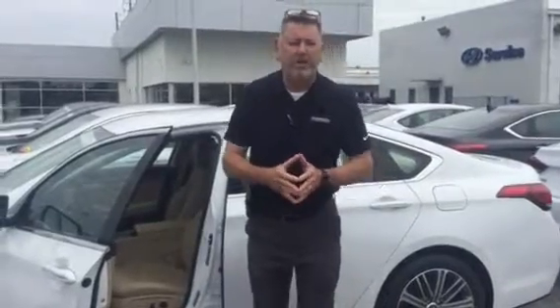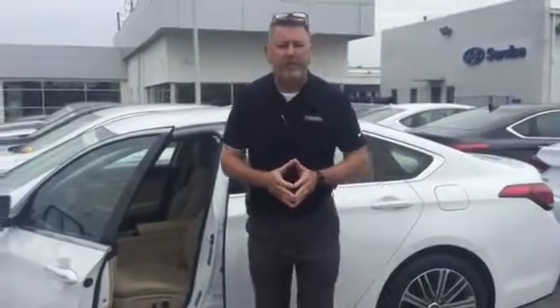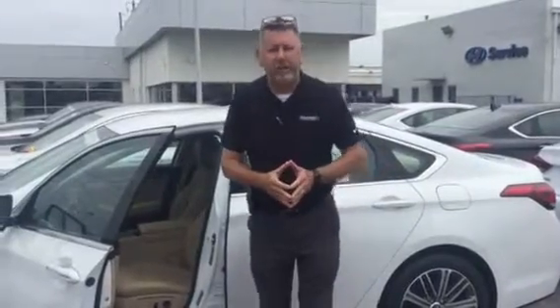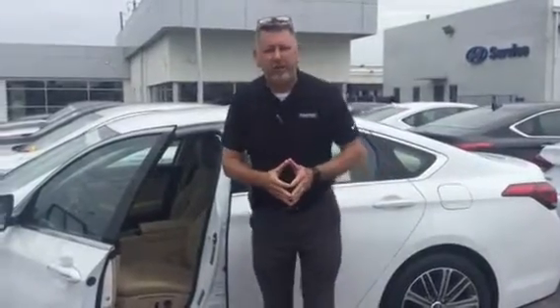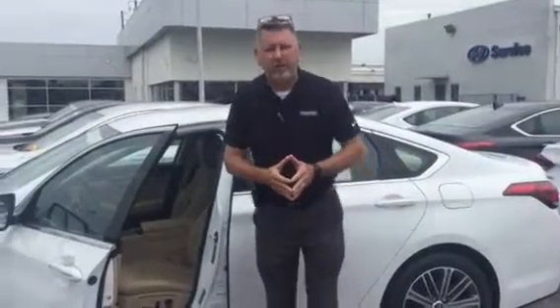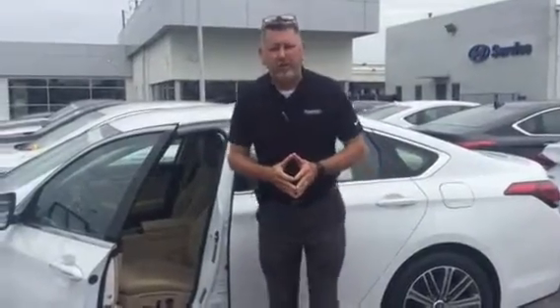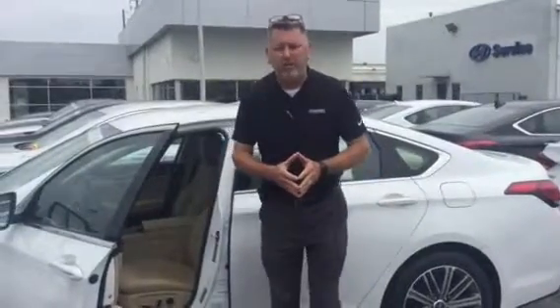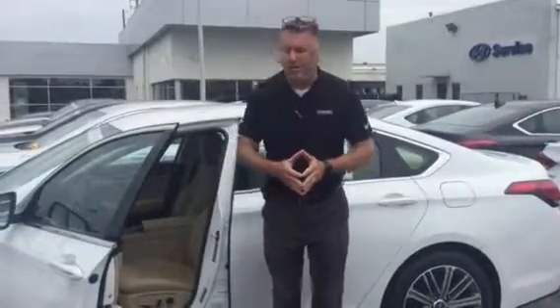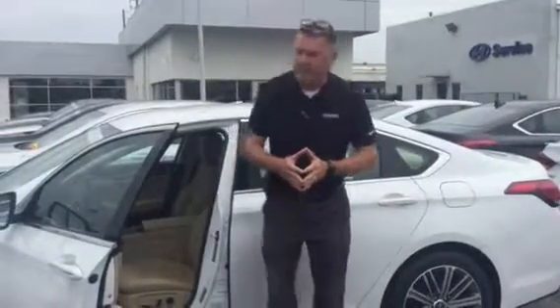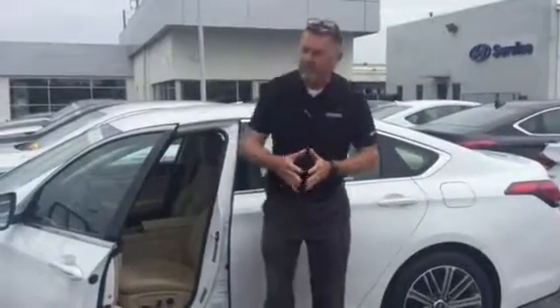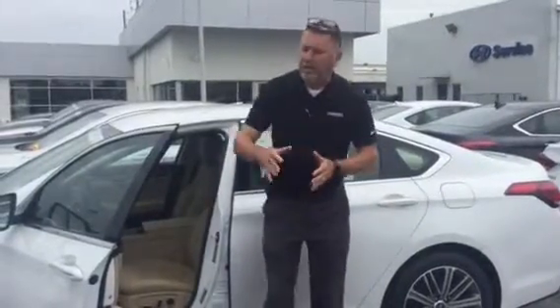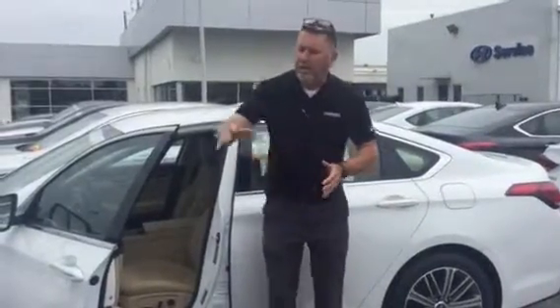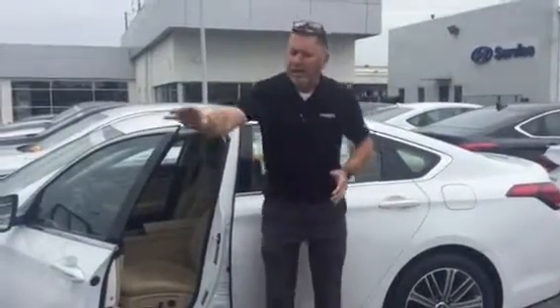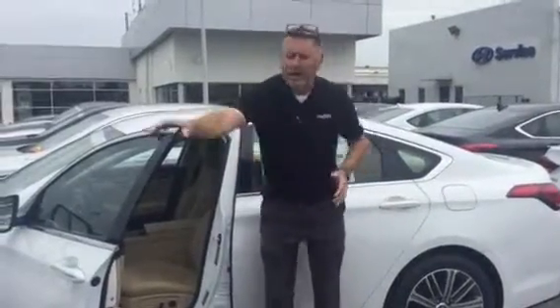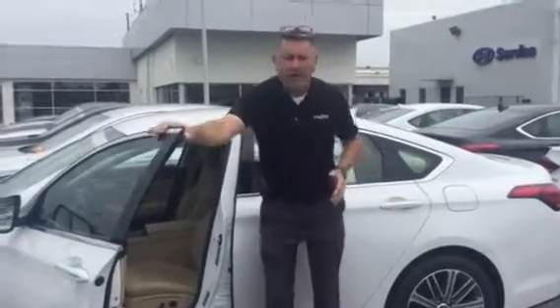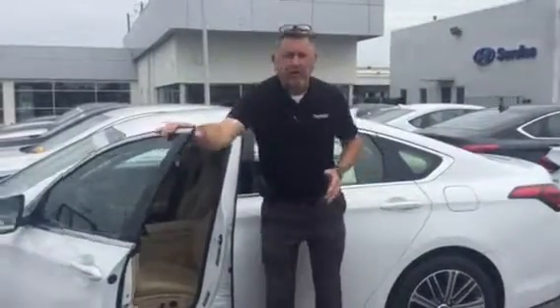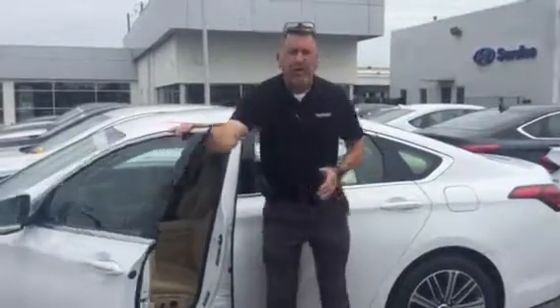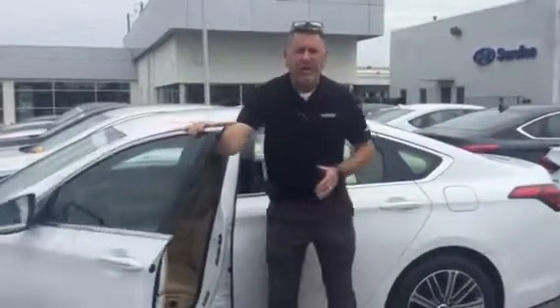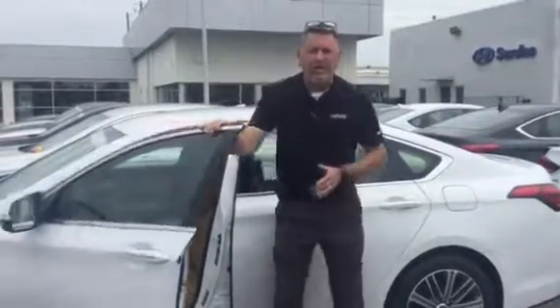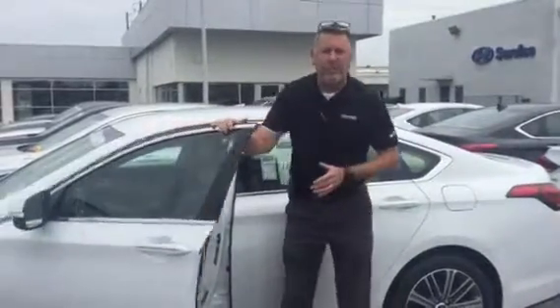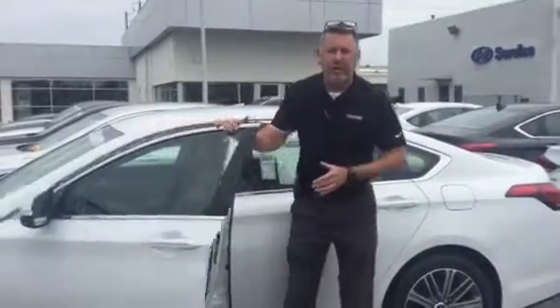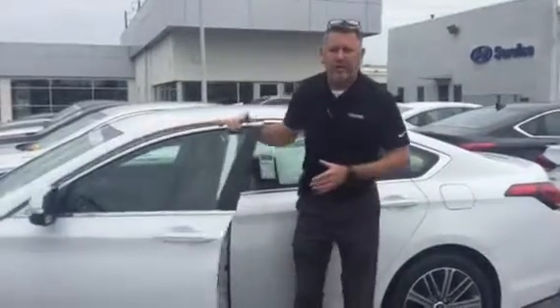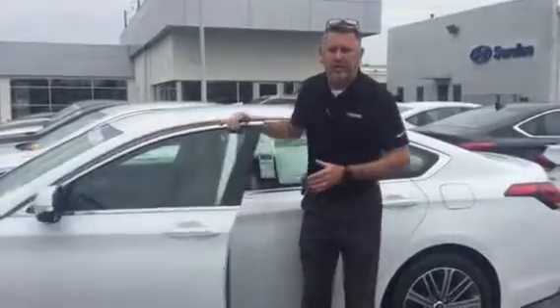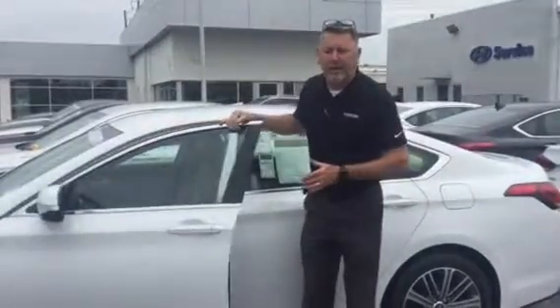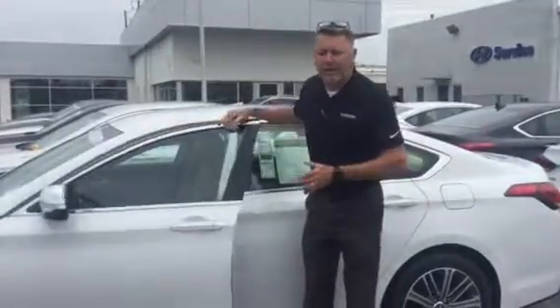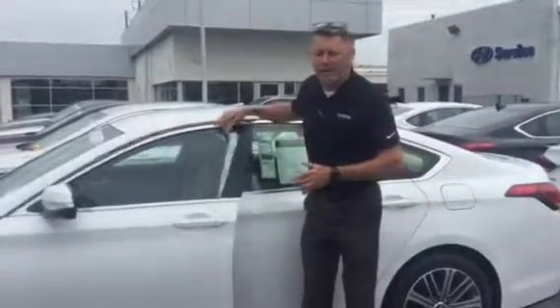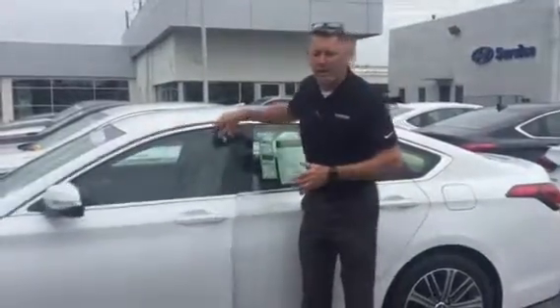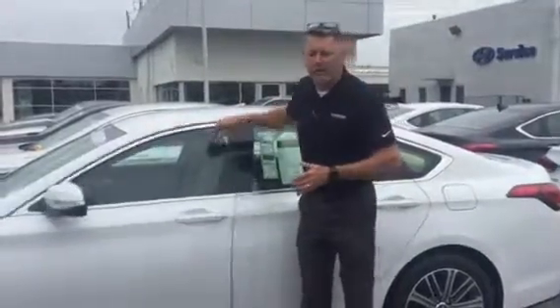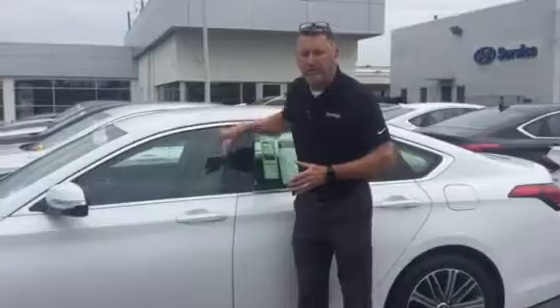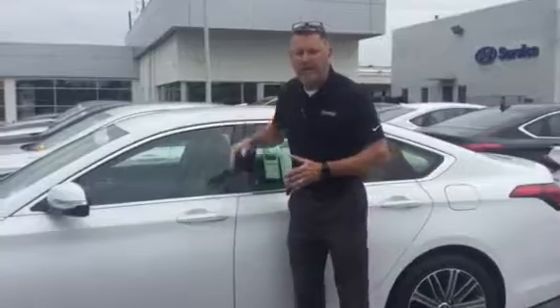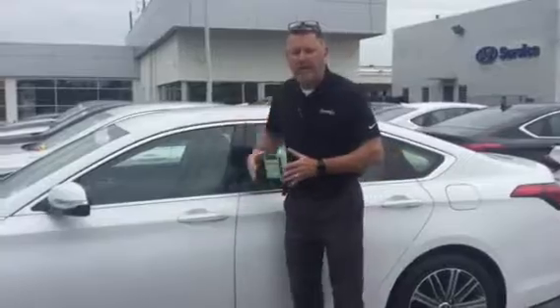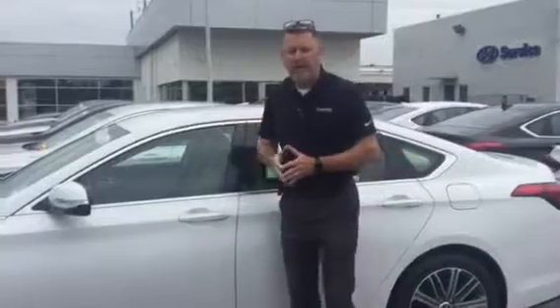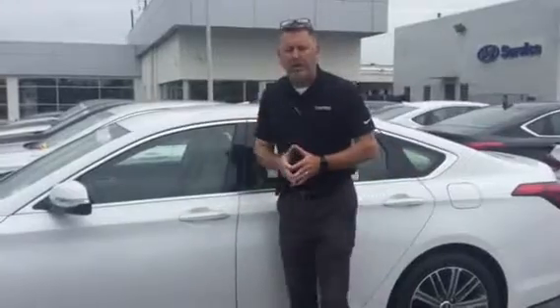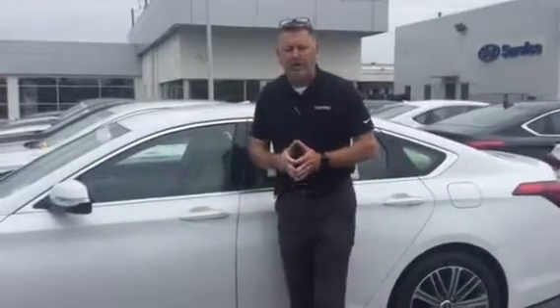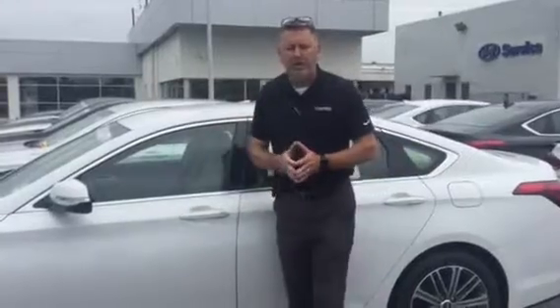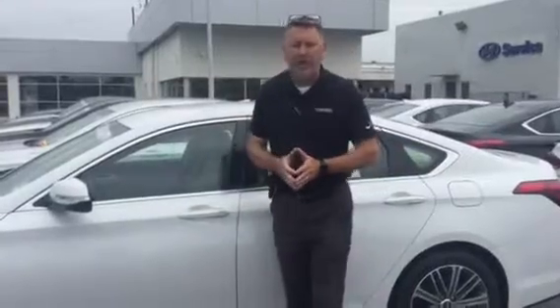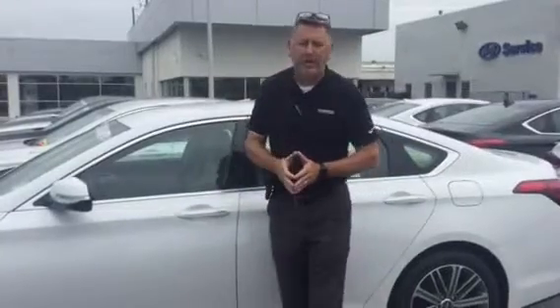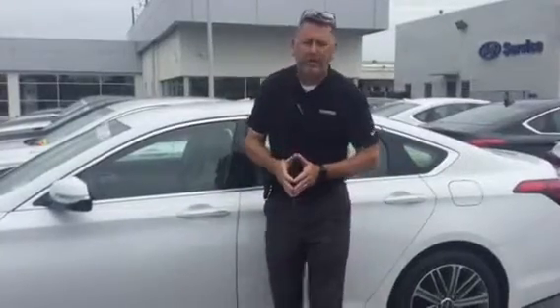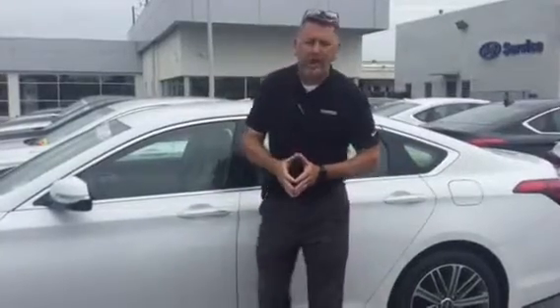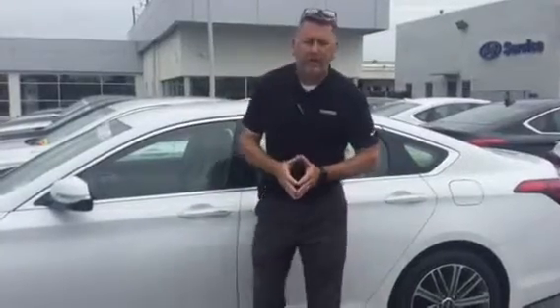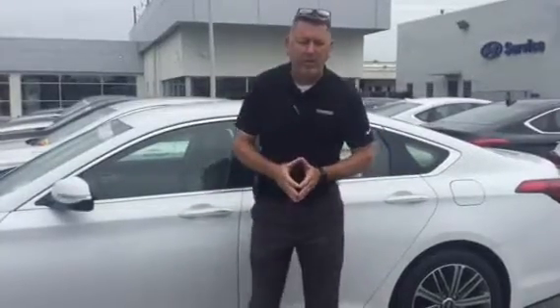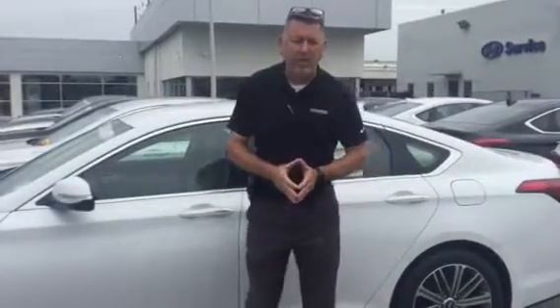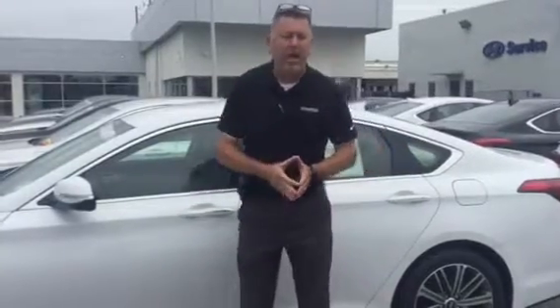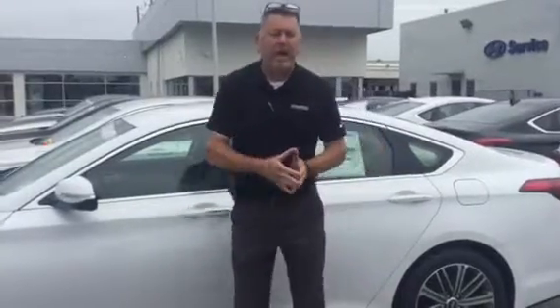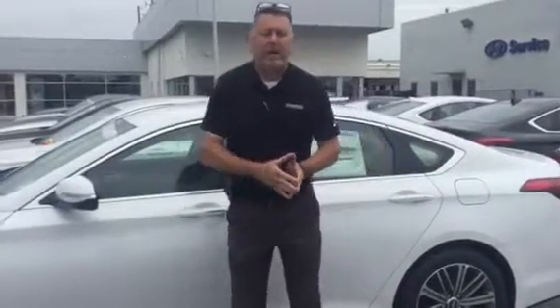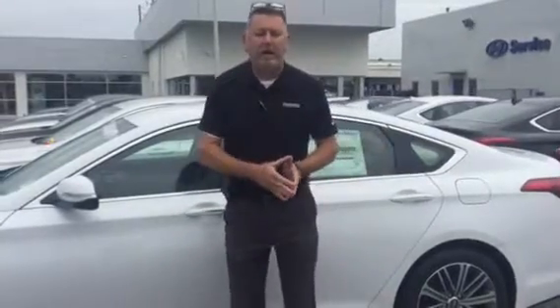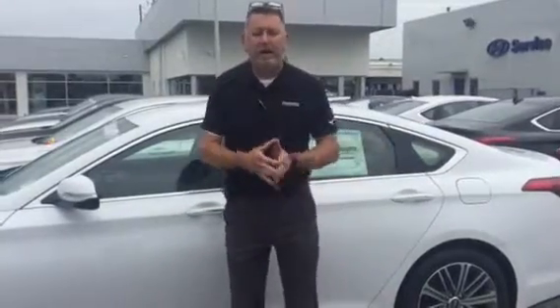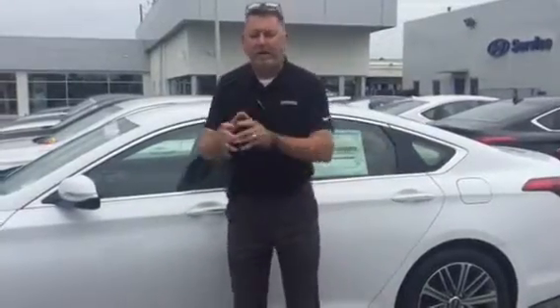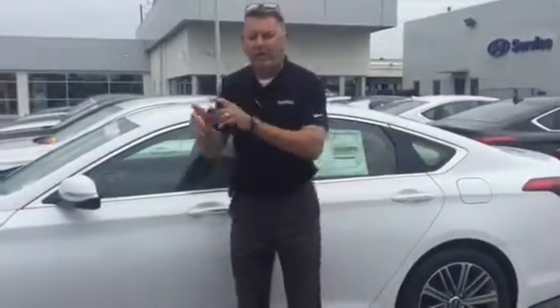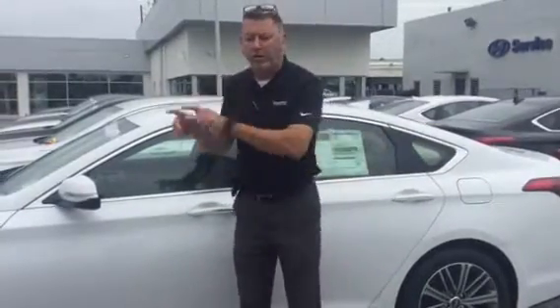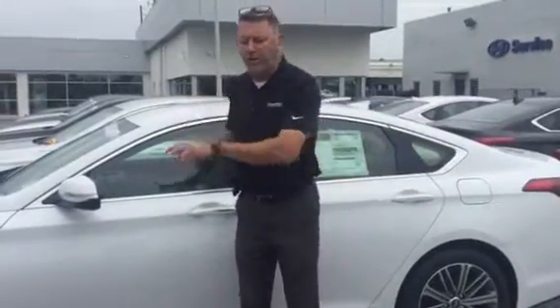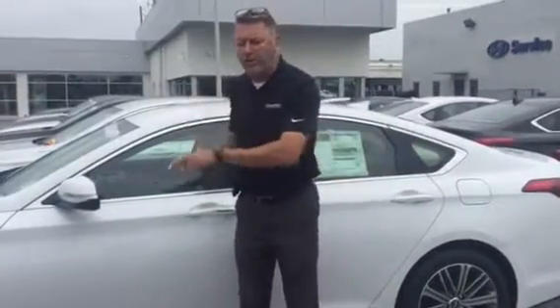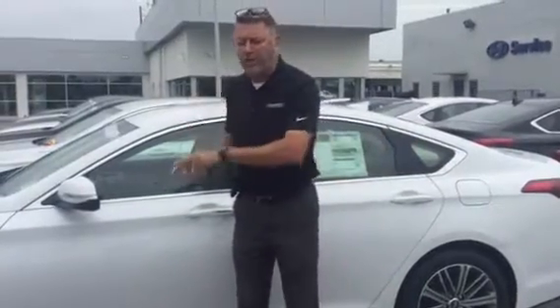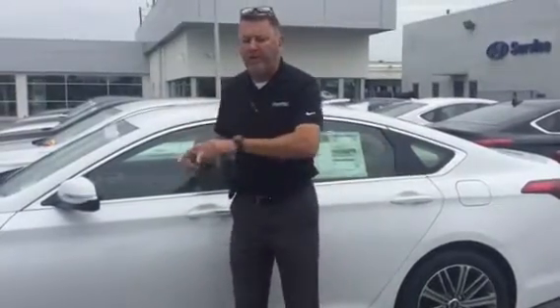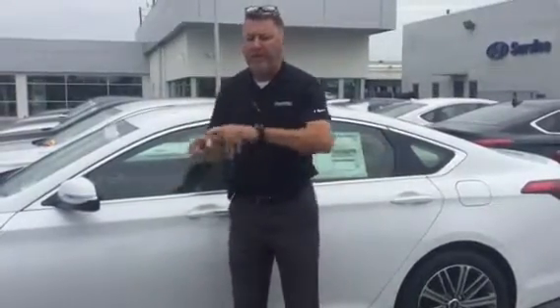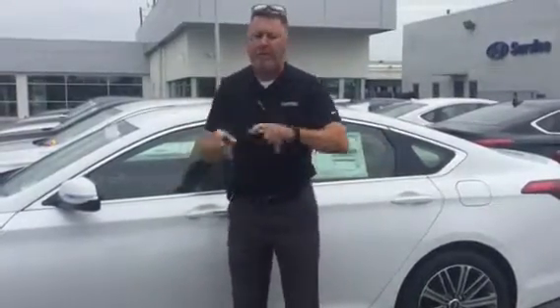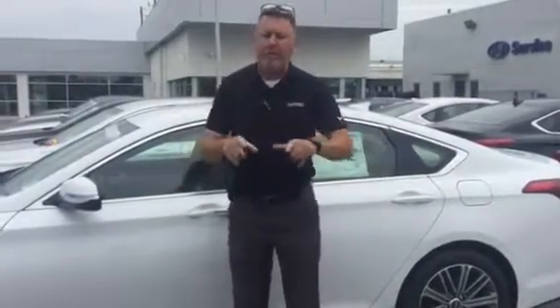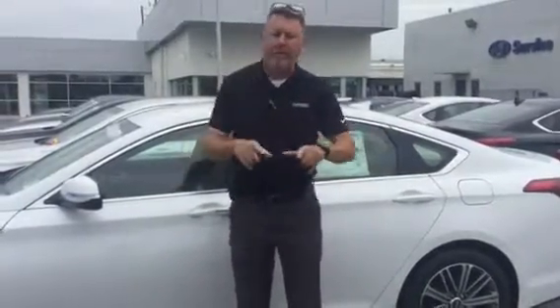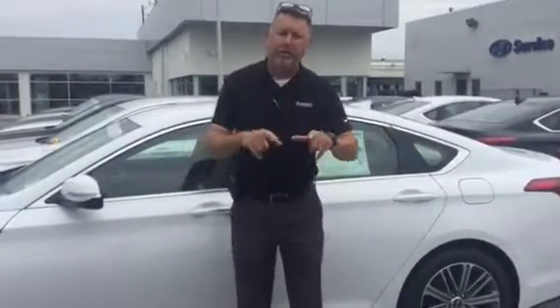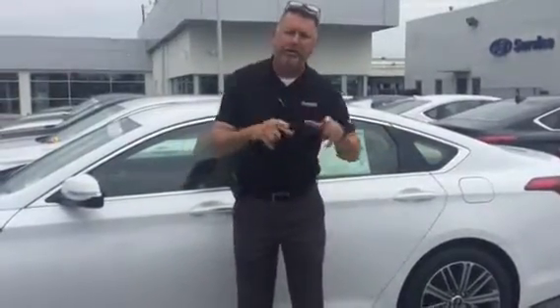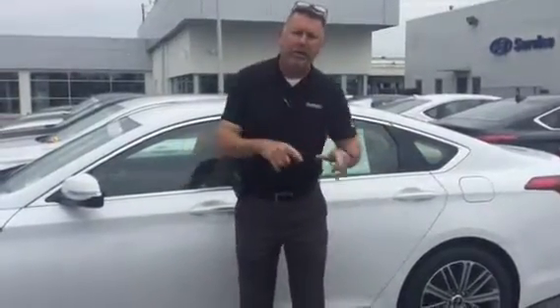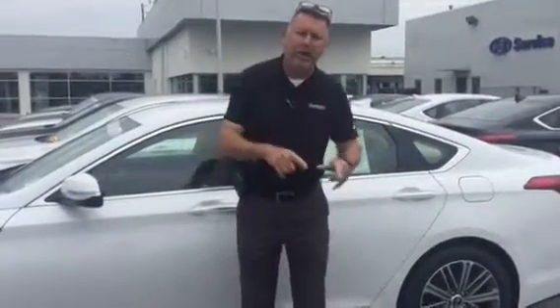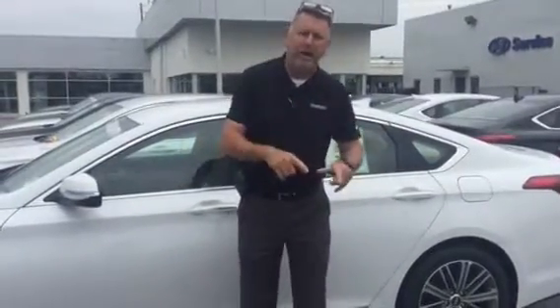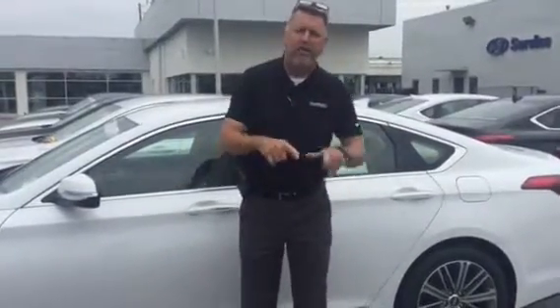It also has America's best warranty with a 10 year, 100,000 mile warranty that we exclusively doubled to 20 year, 200,000 miles.